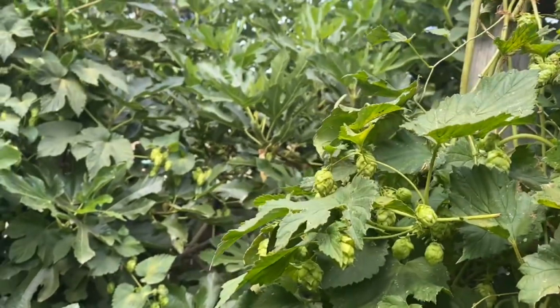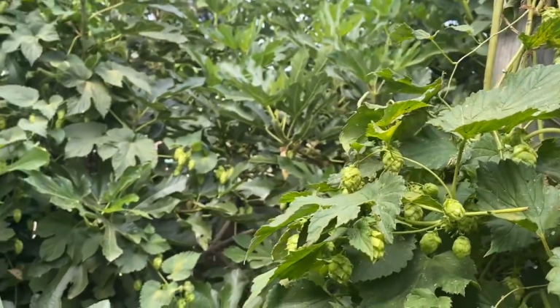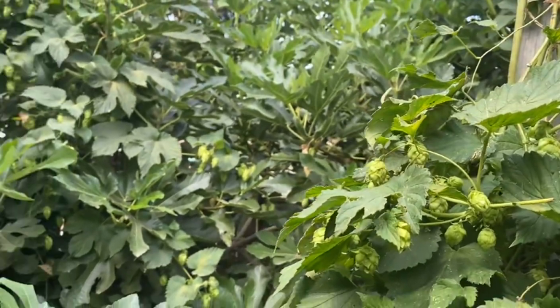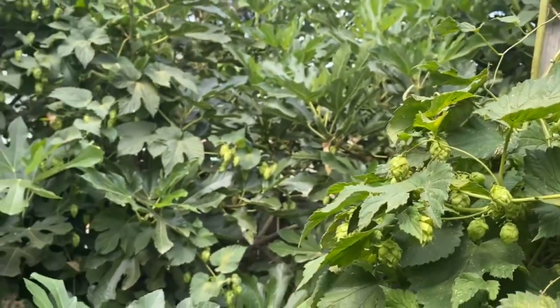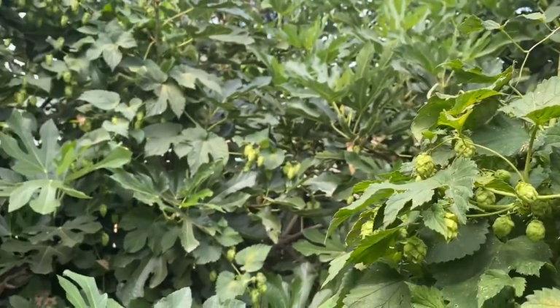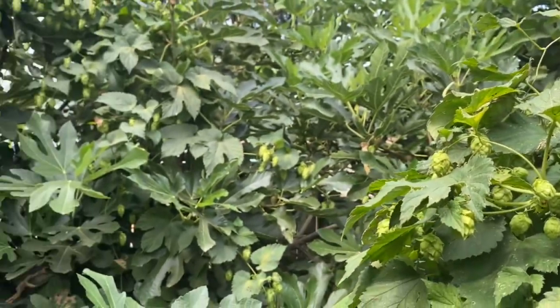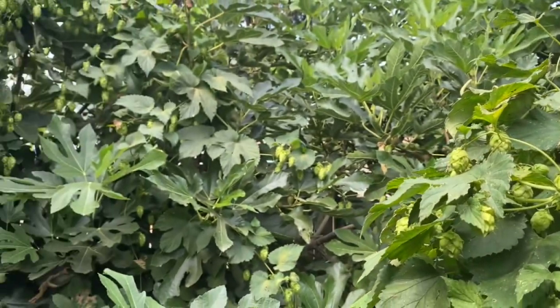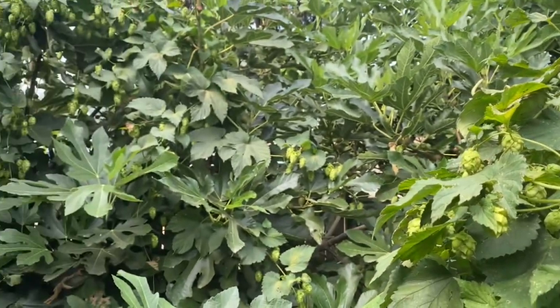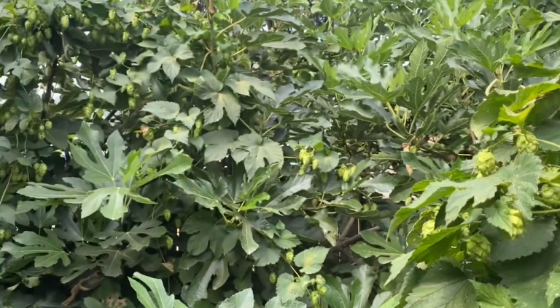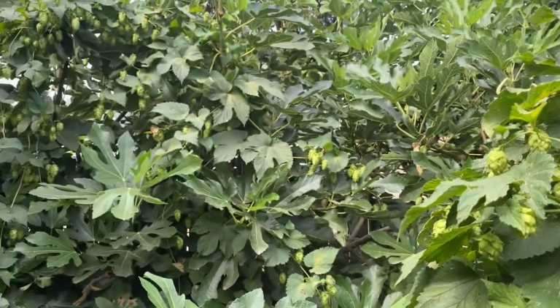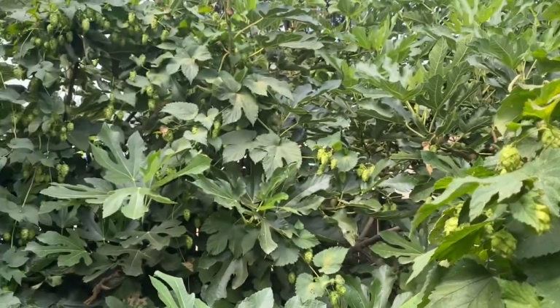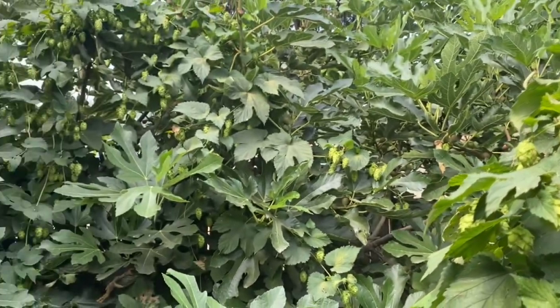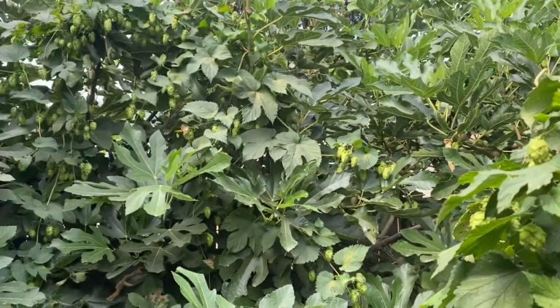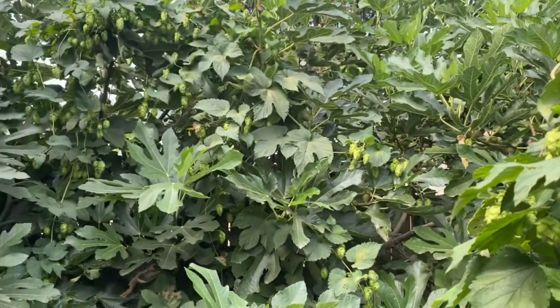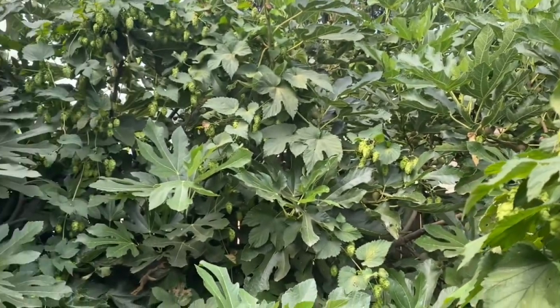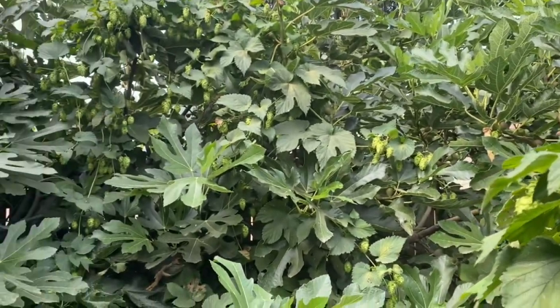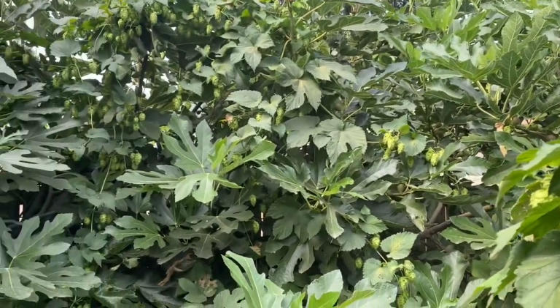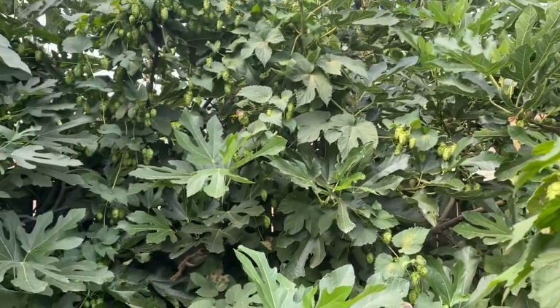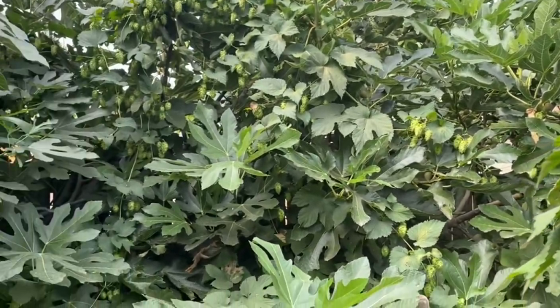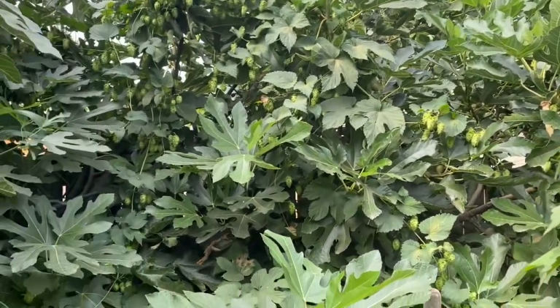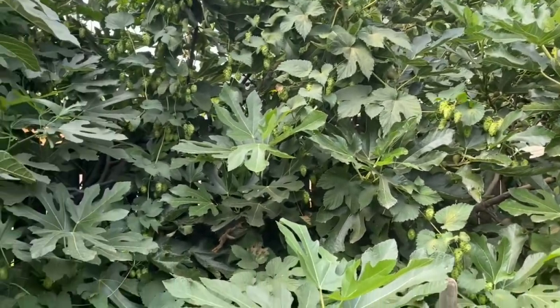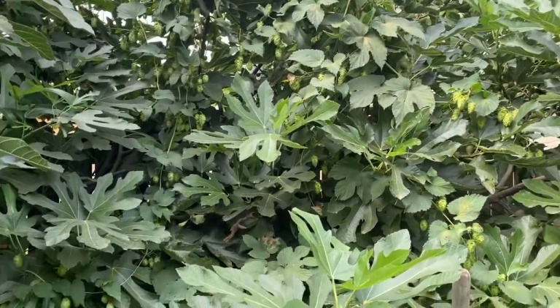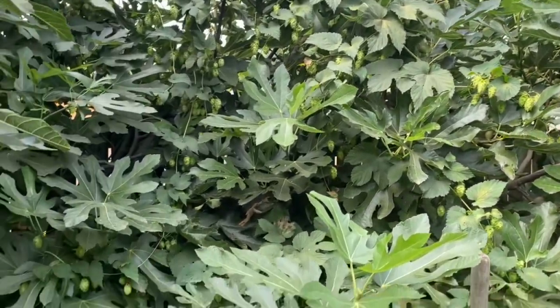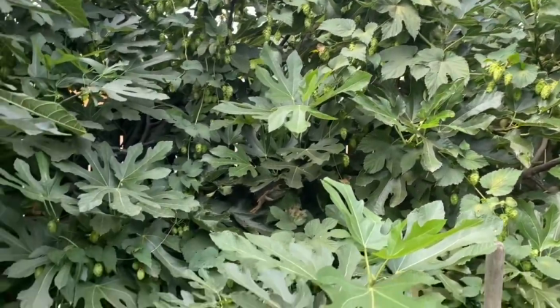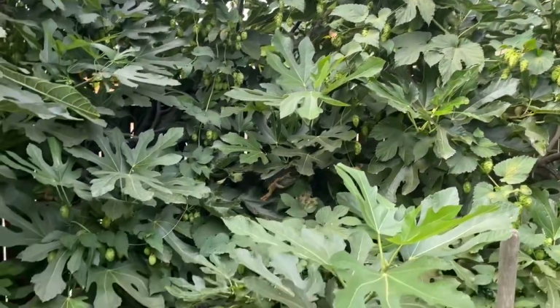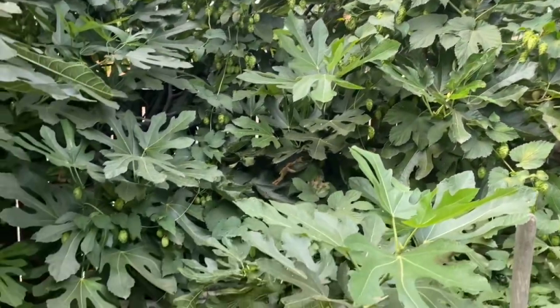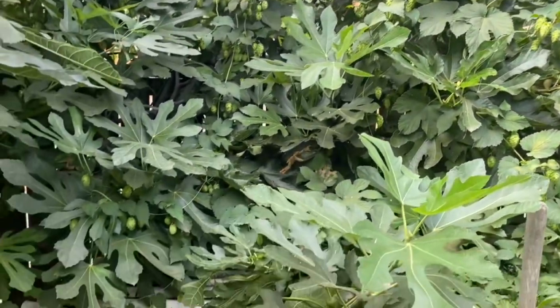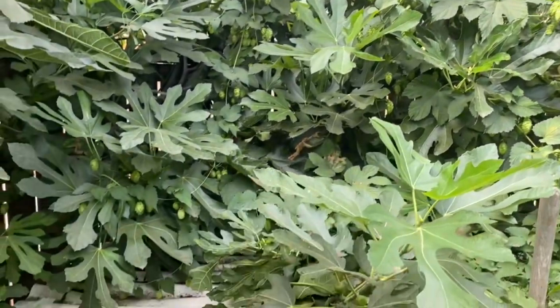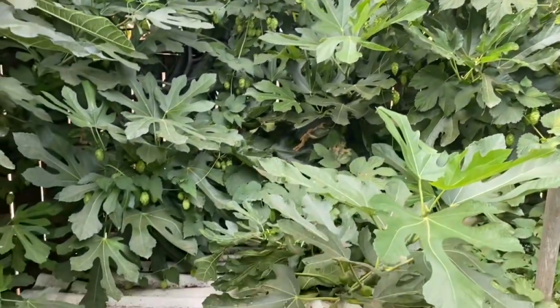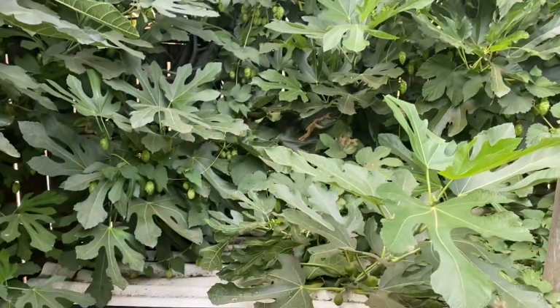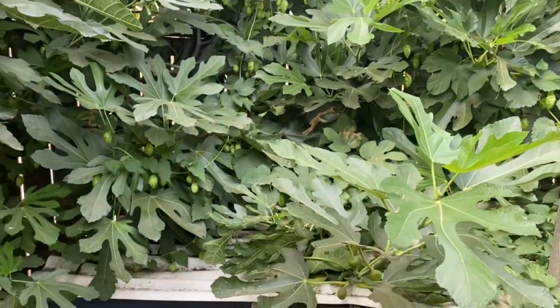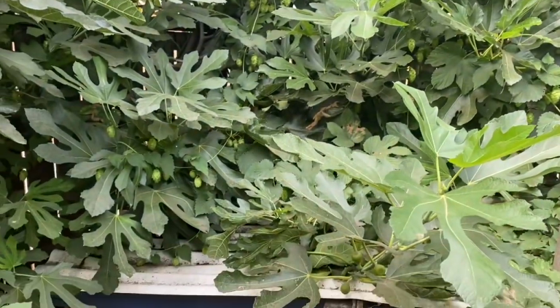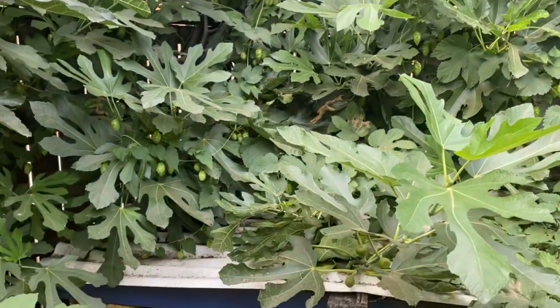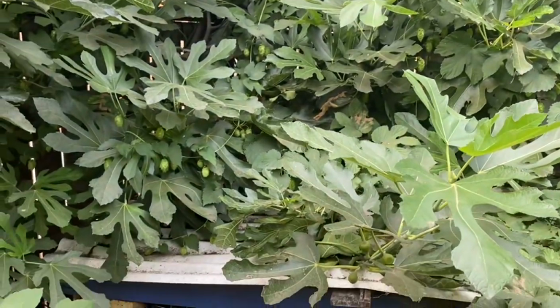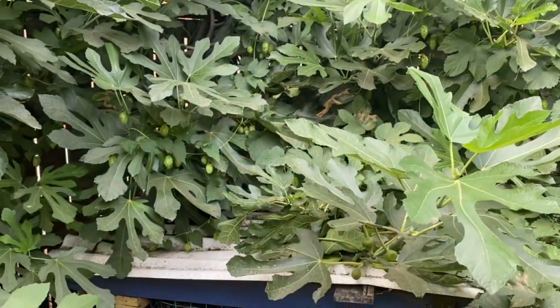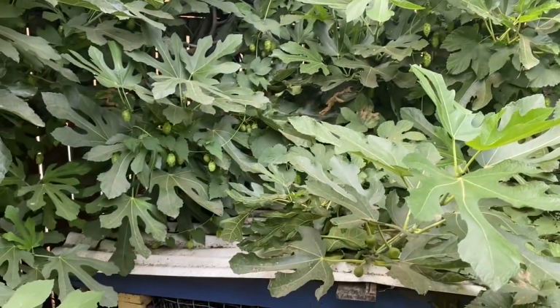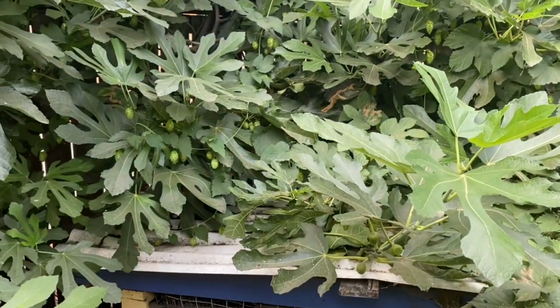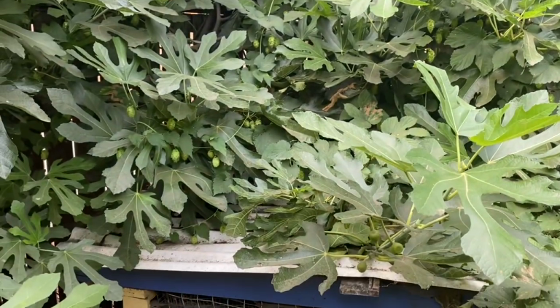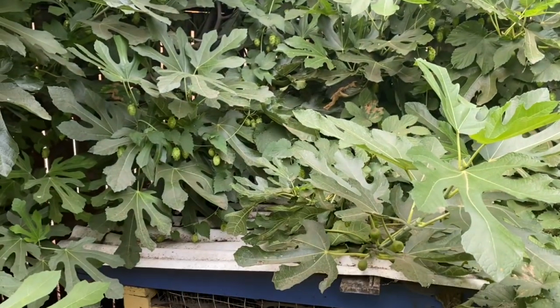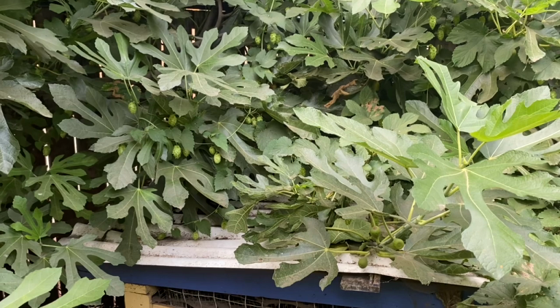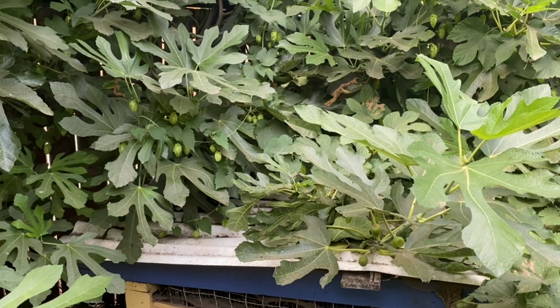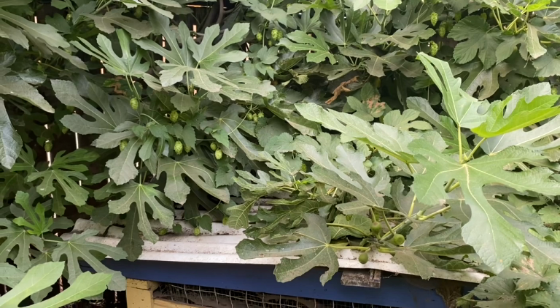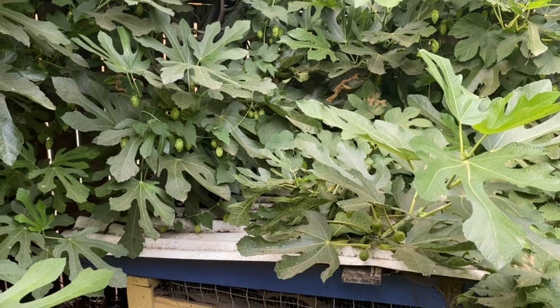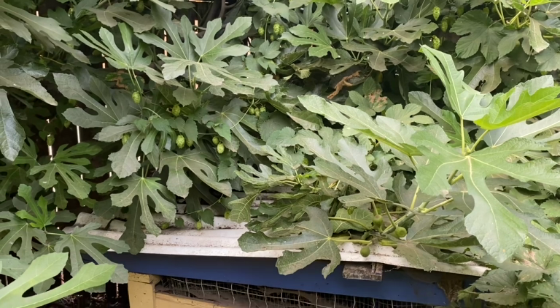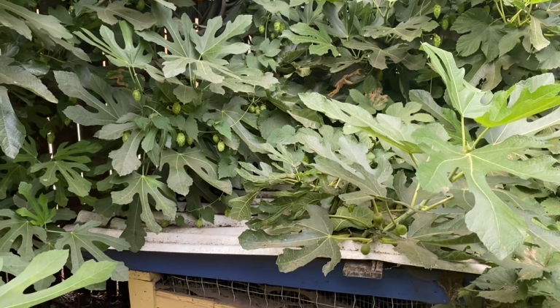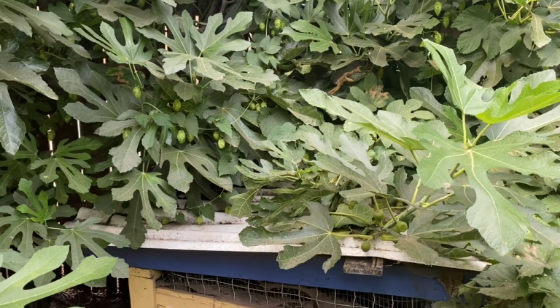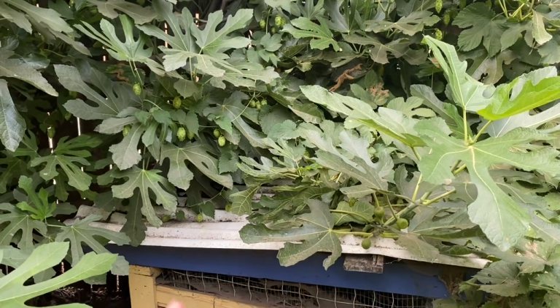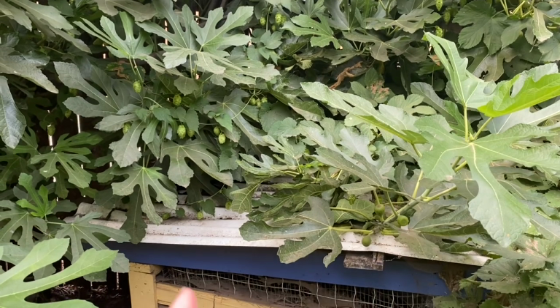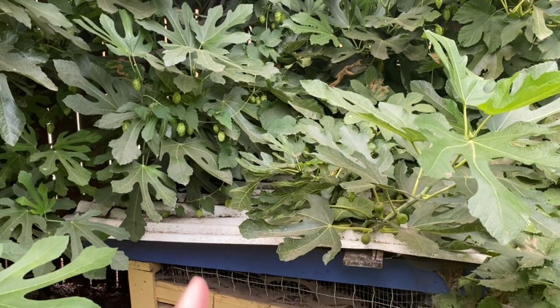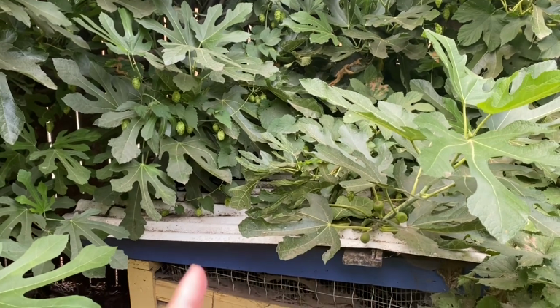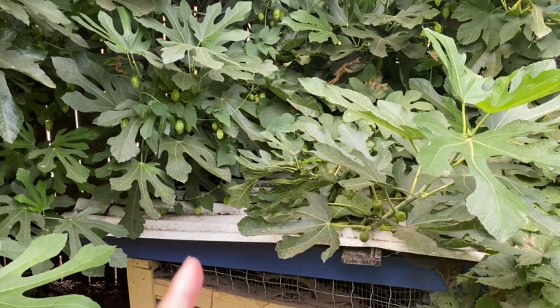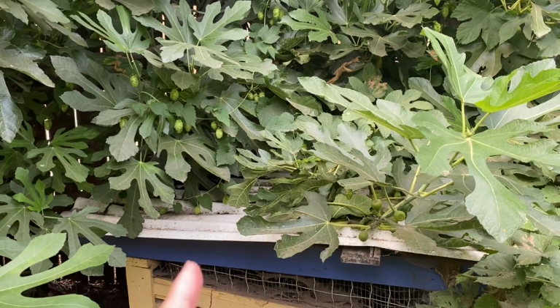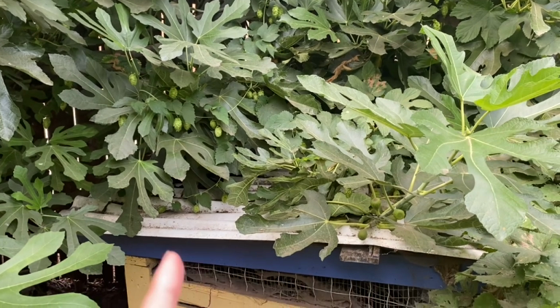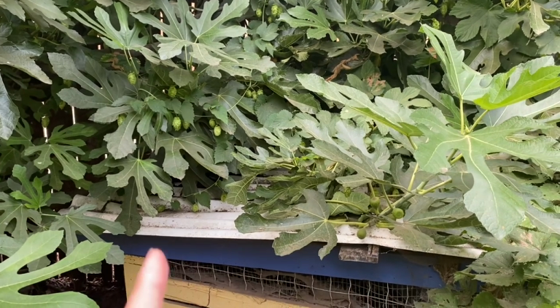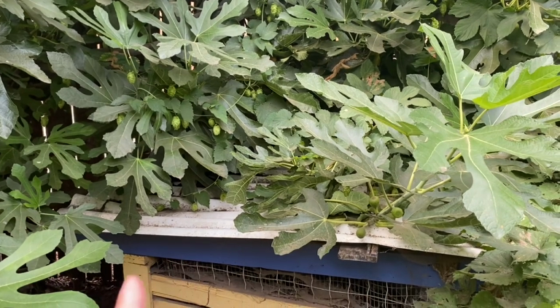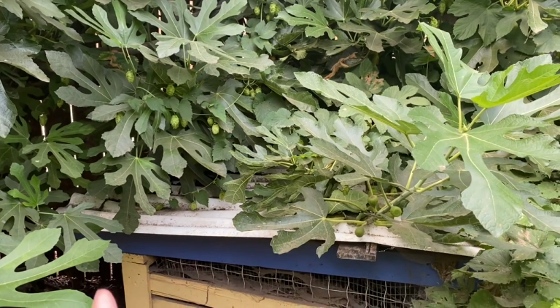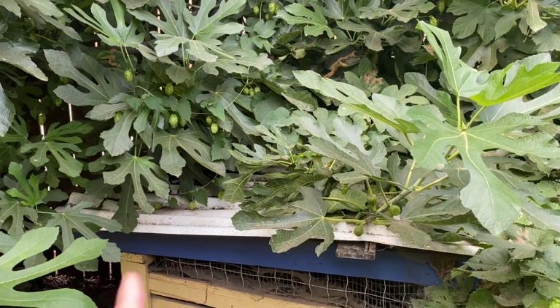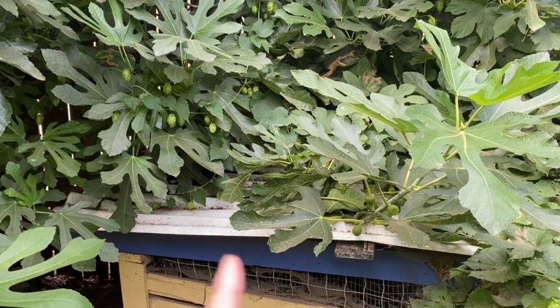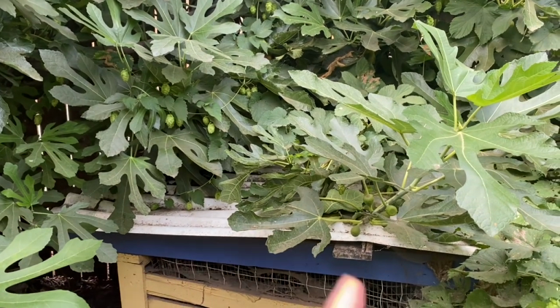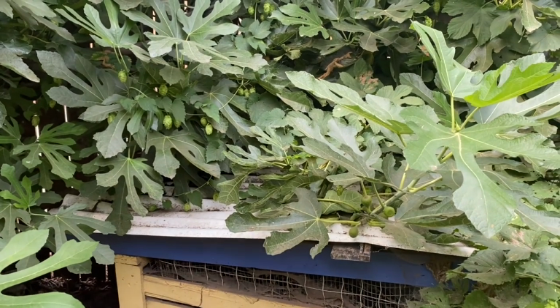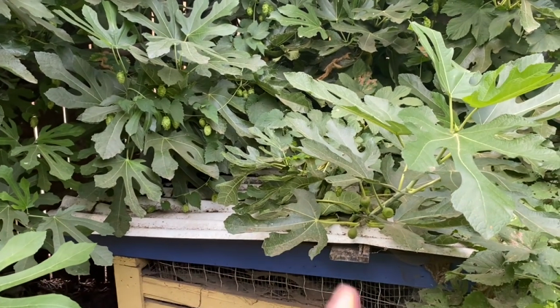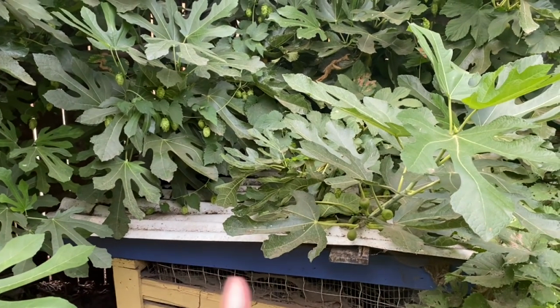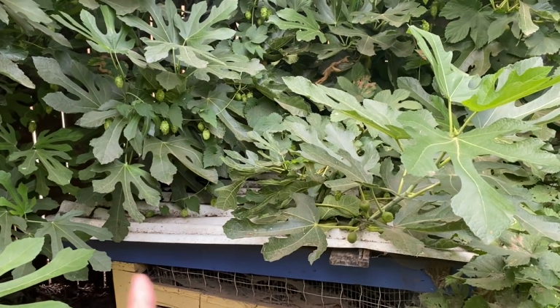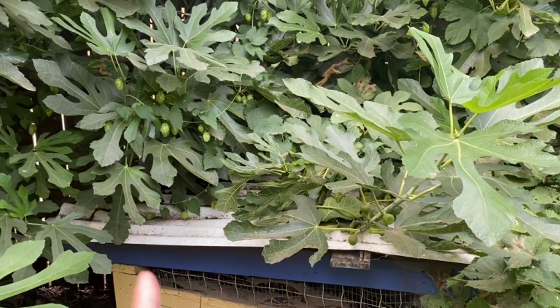Hello, this is Angela with Parker's Permaculture. I'm down in the very back of my permaculture food forest garden in zone 8b. This is our duck house here.